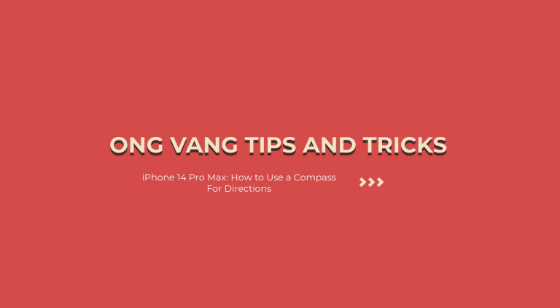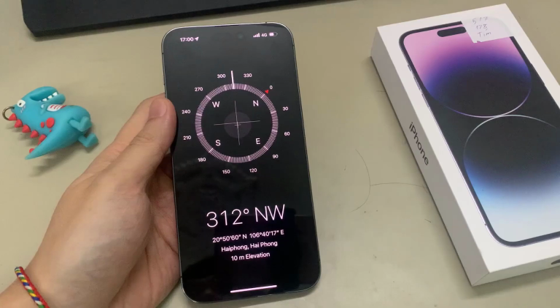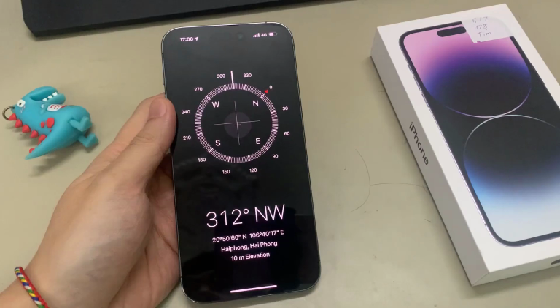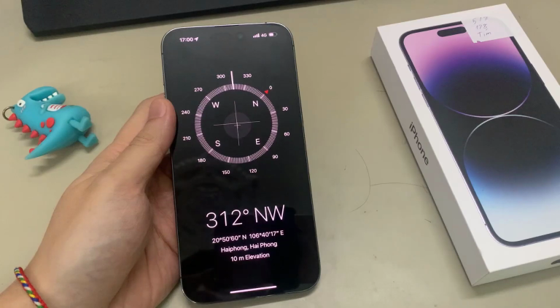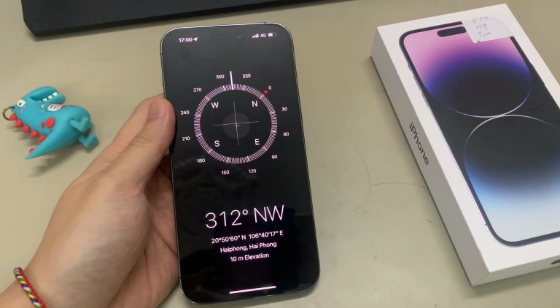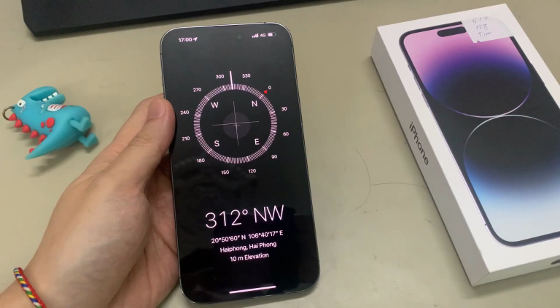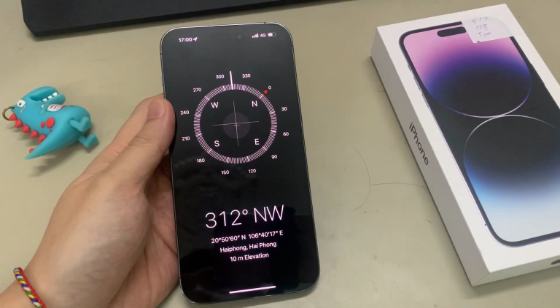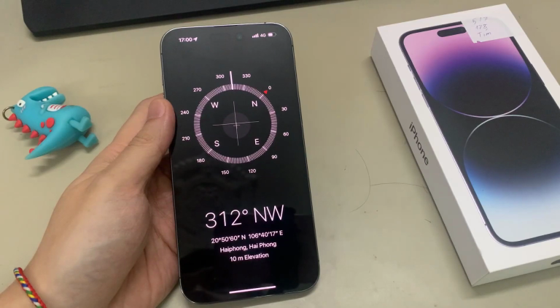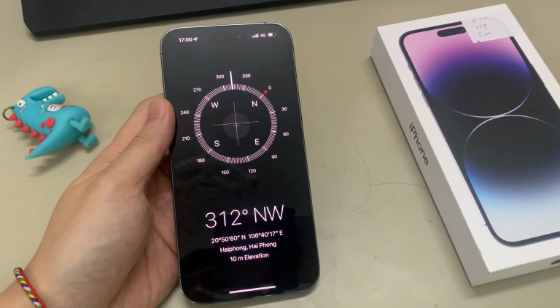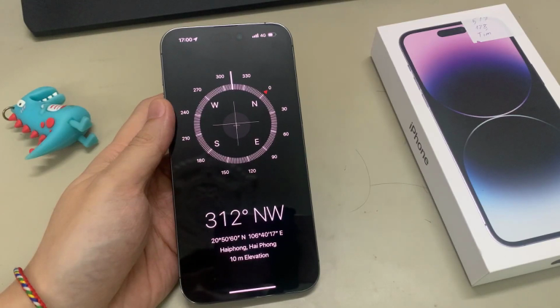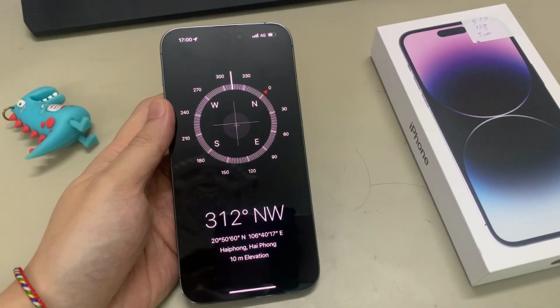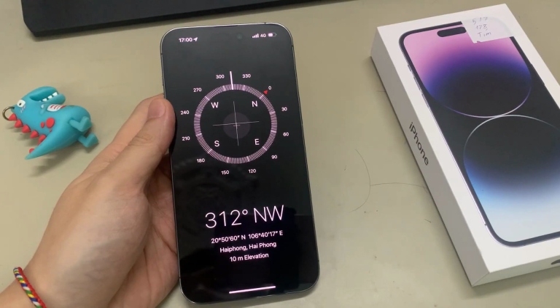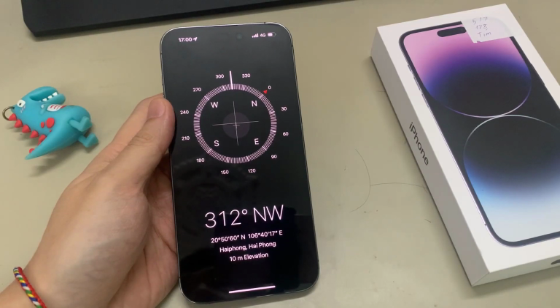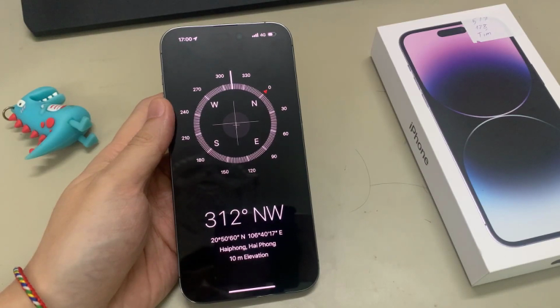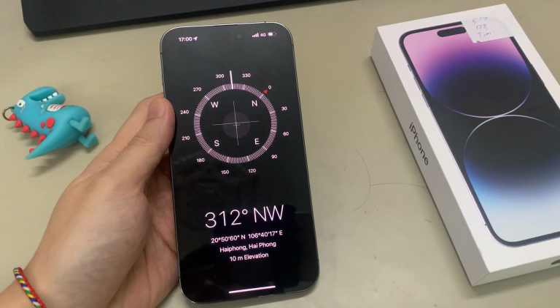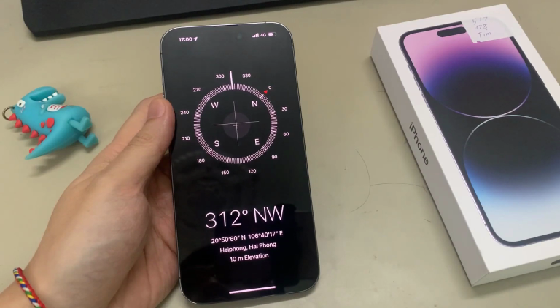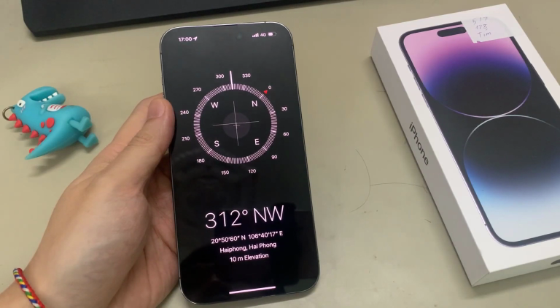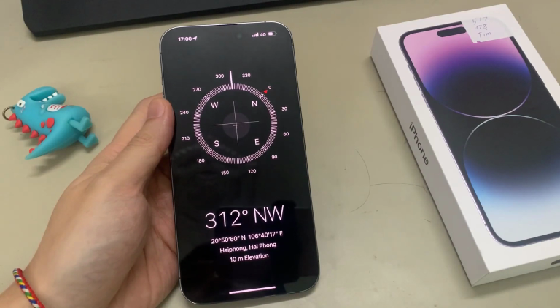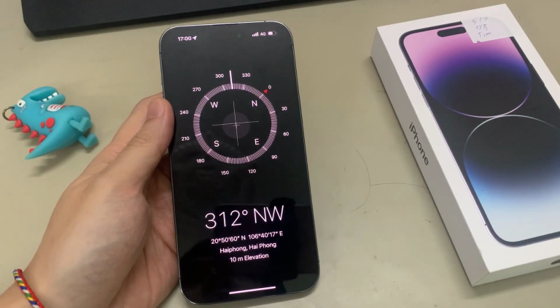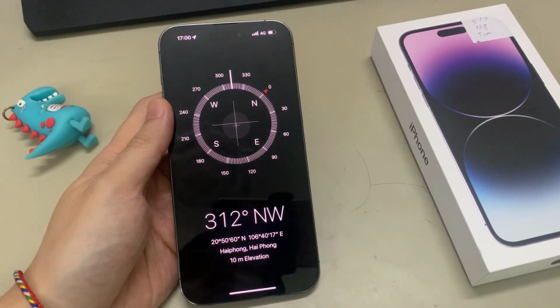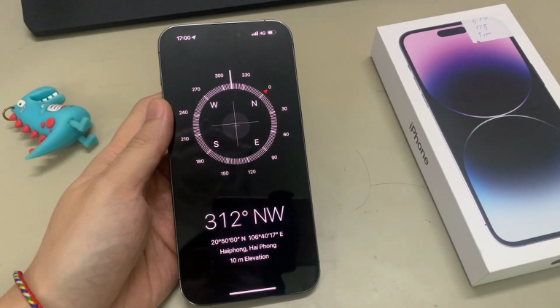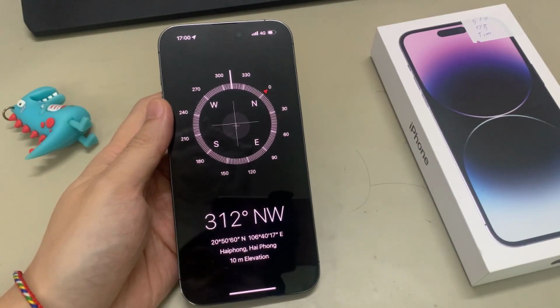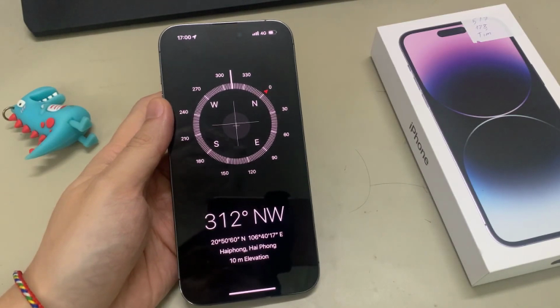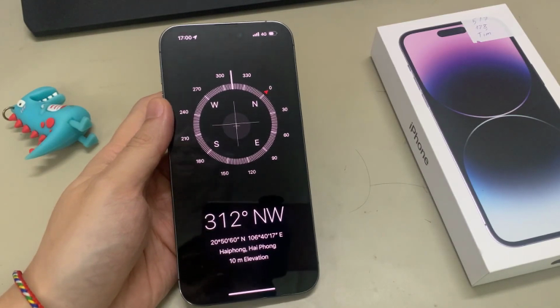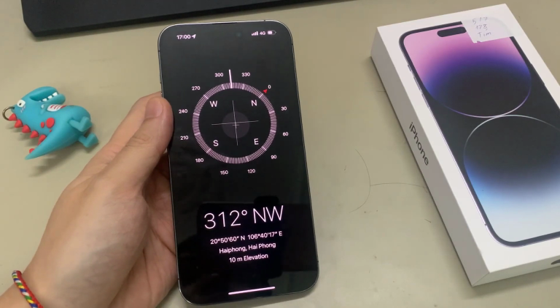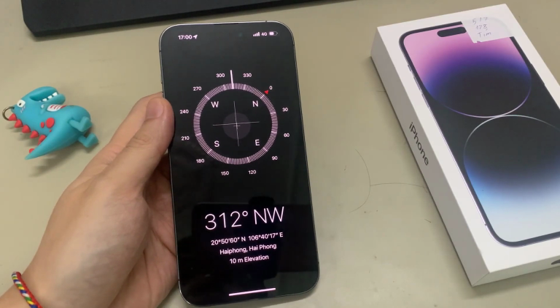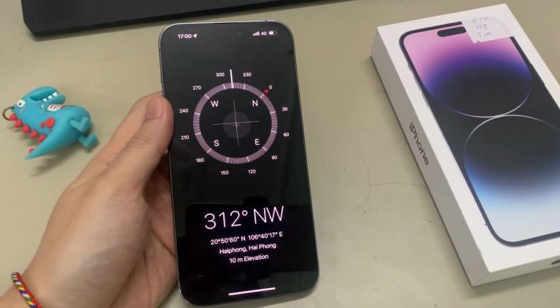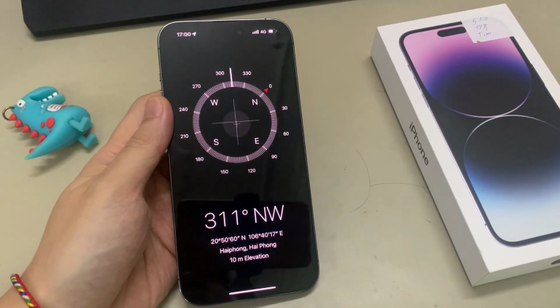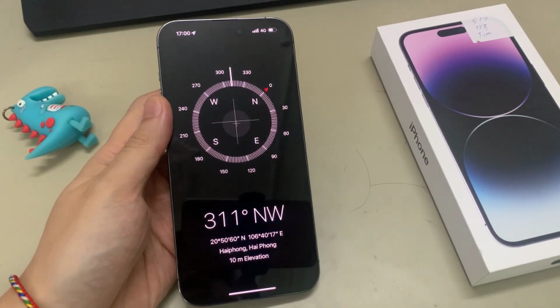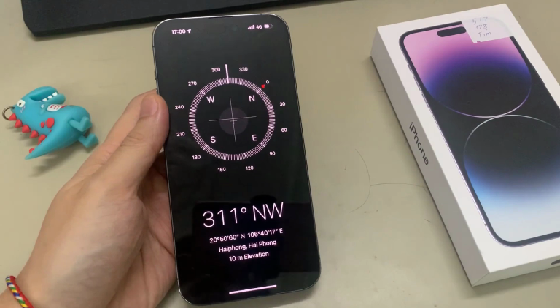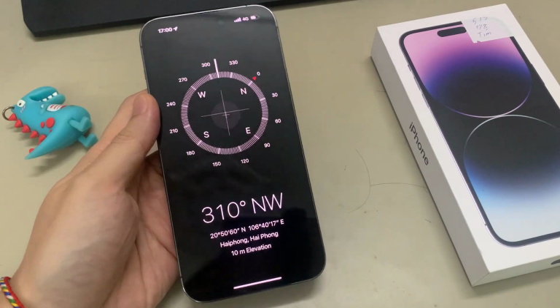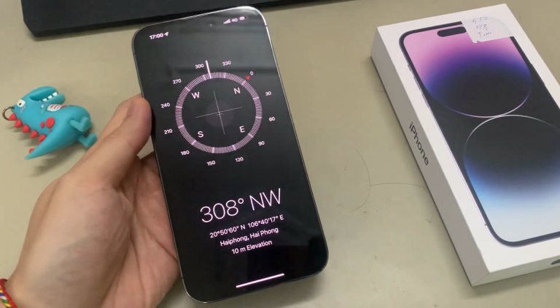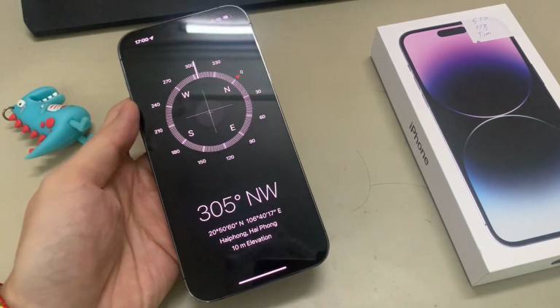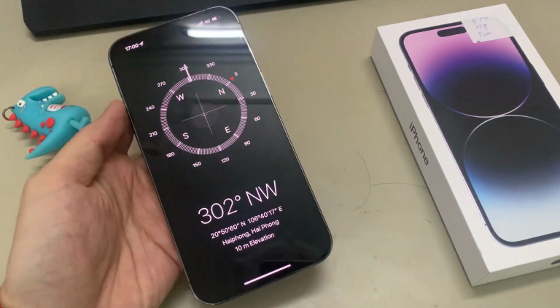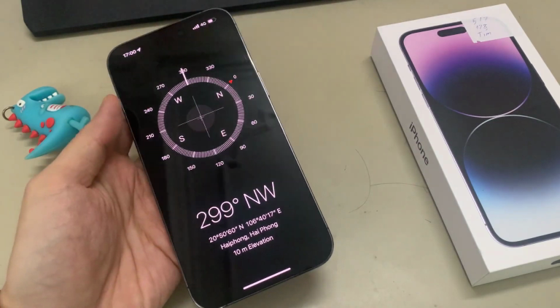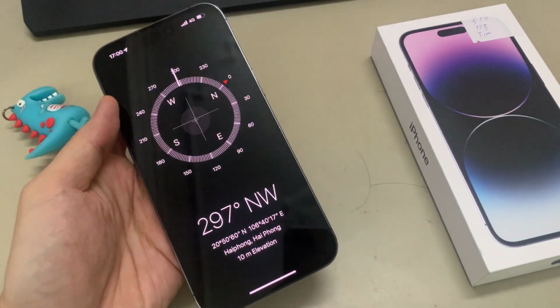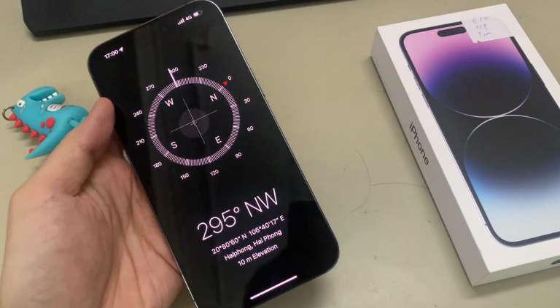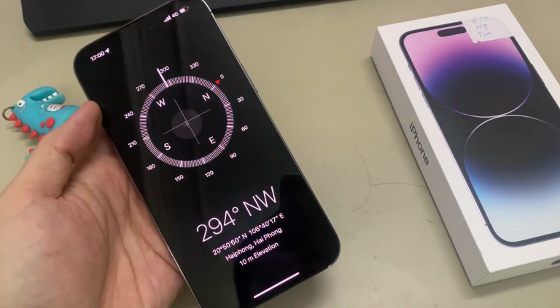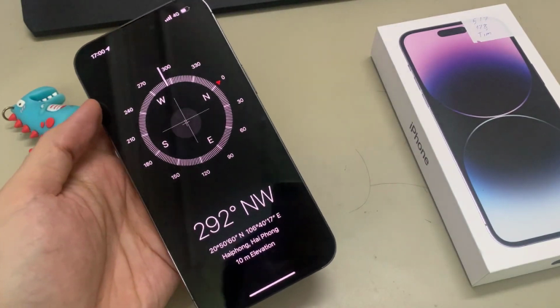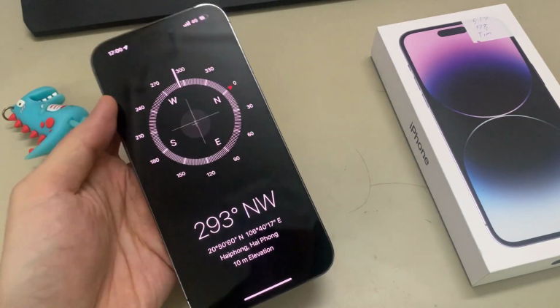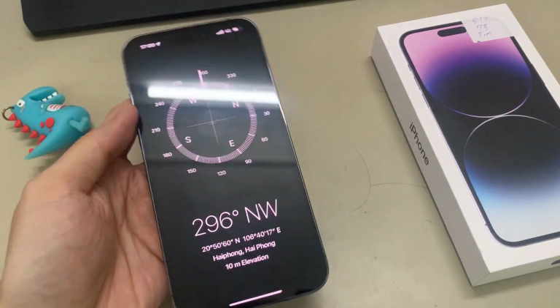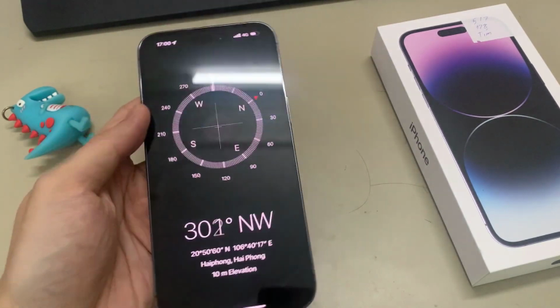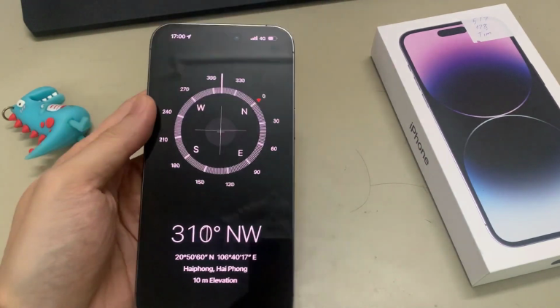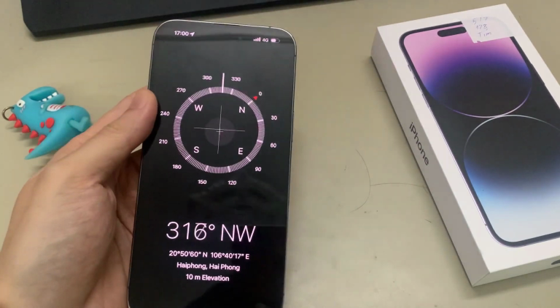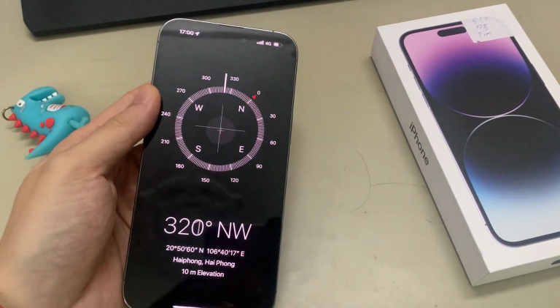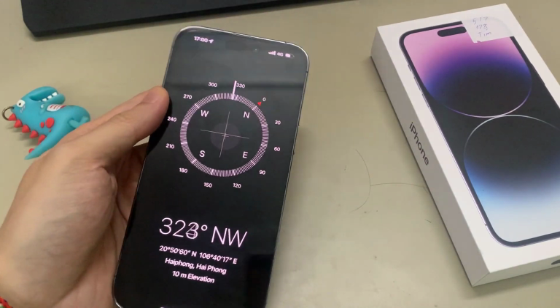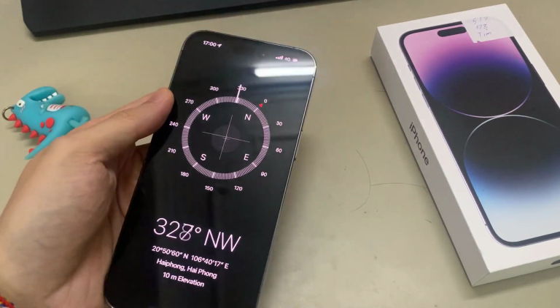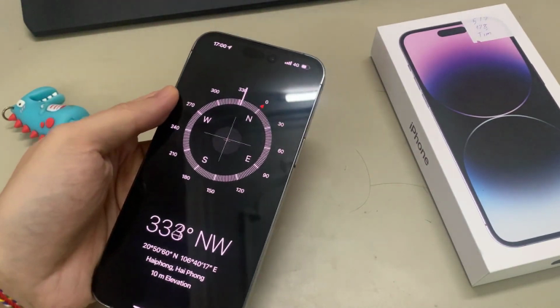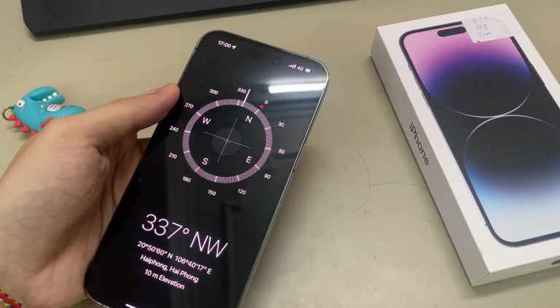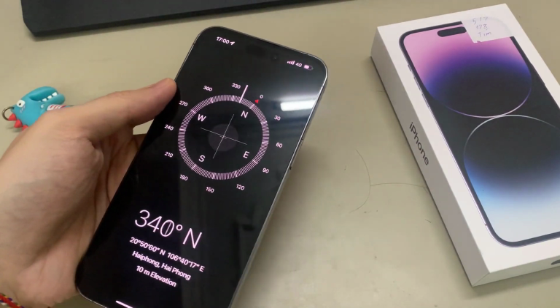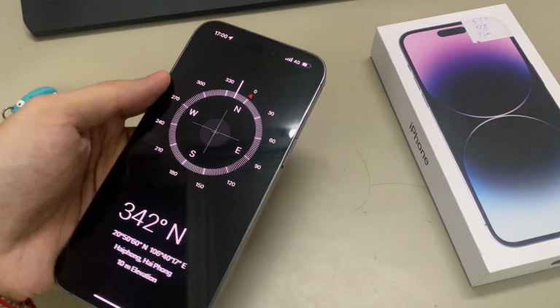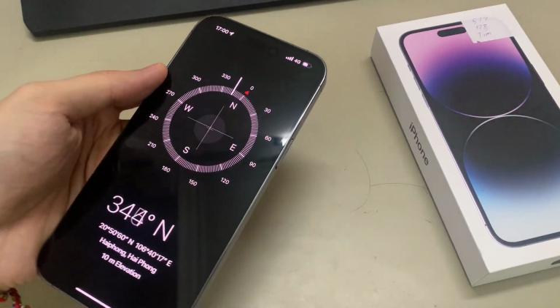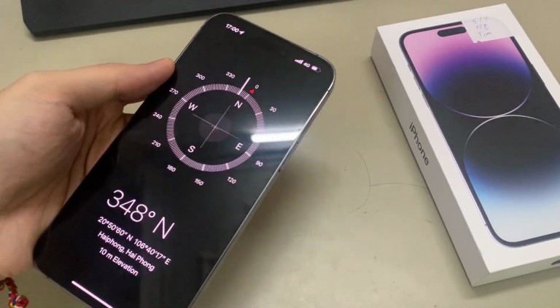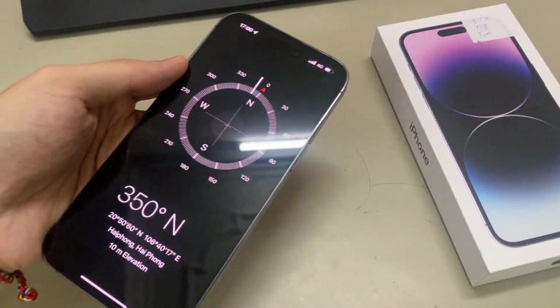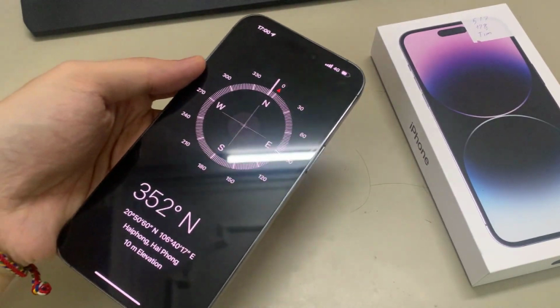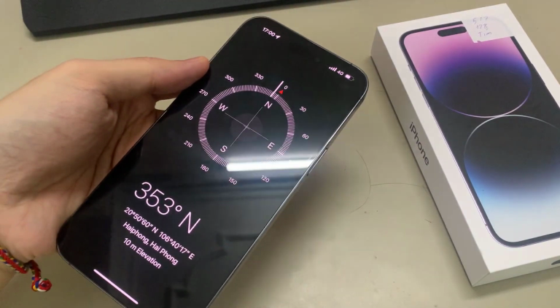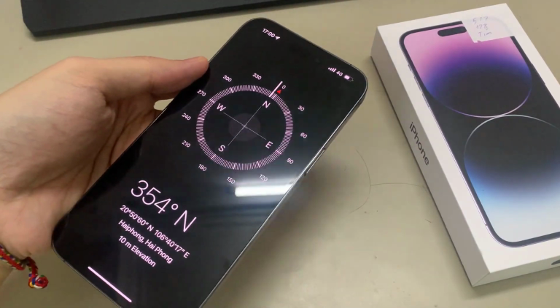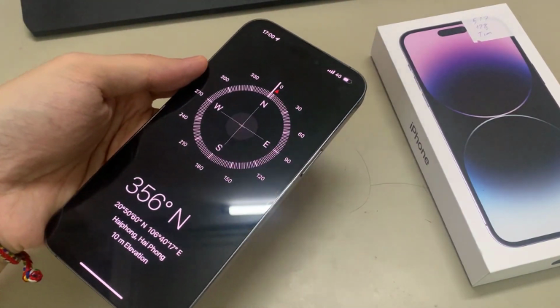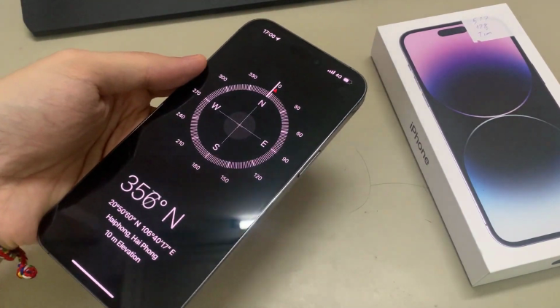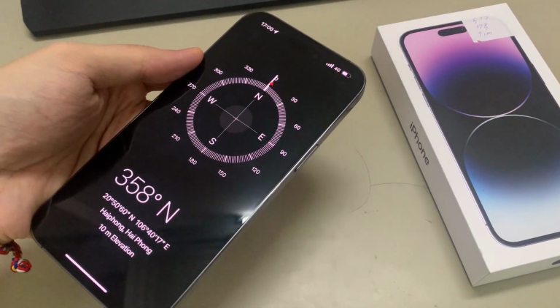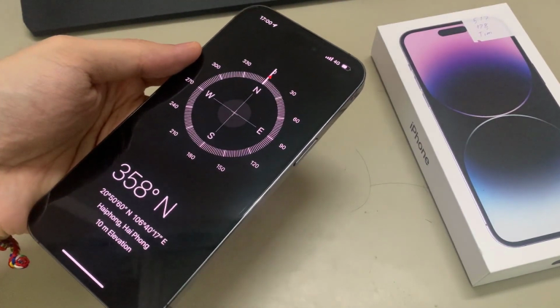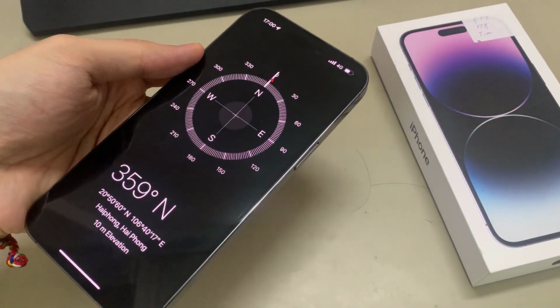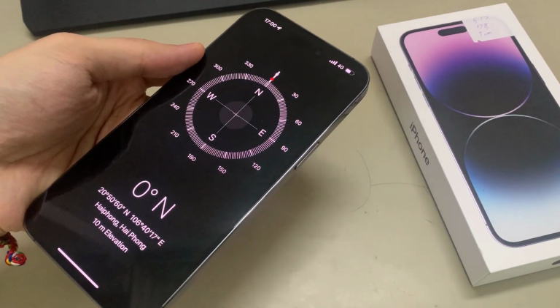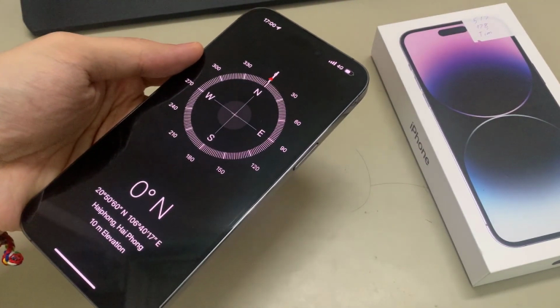Hi guys! In this video, we're going to take a look at how you can use your compass on the iPhone 14 Pro Max.